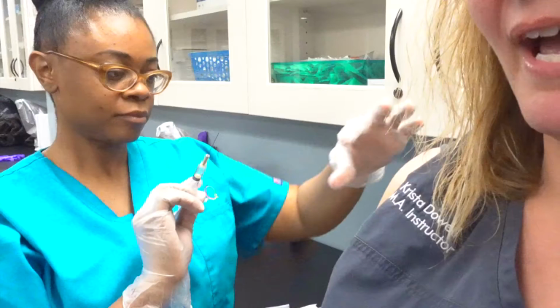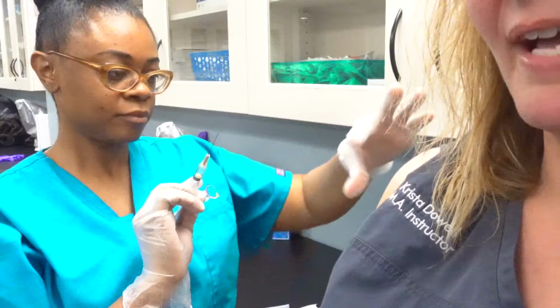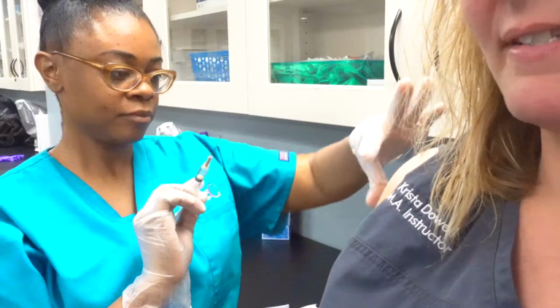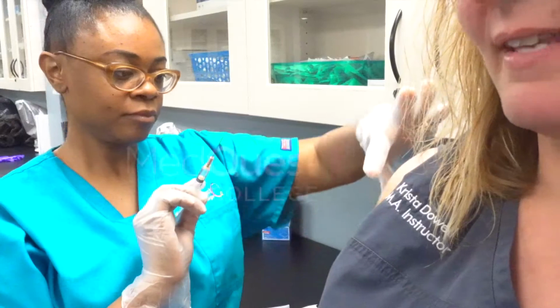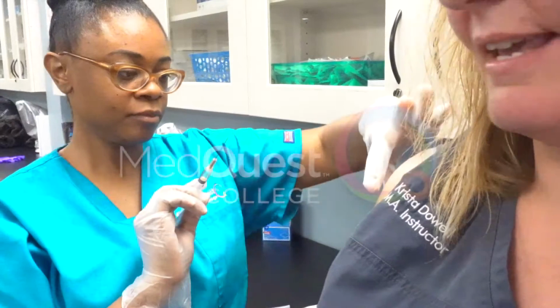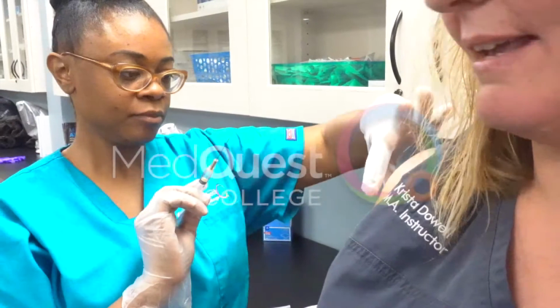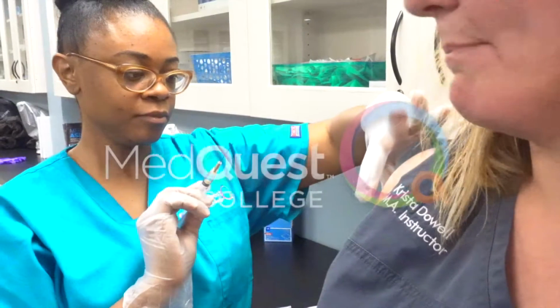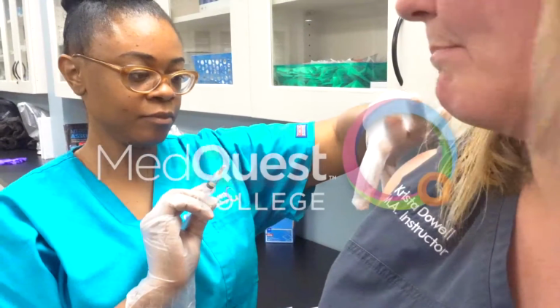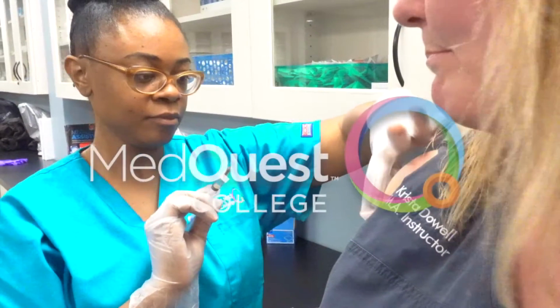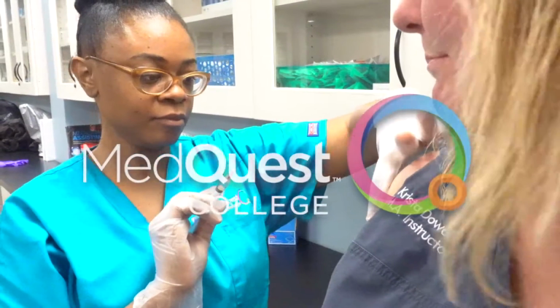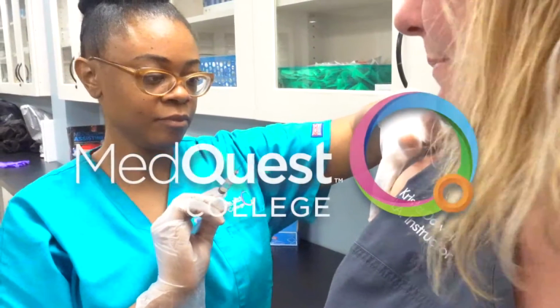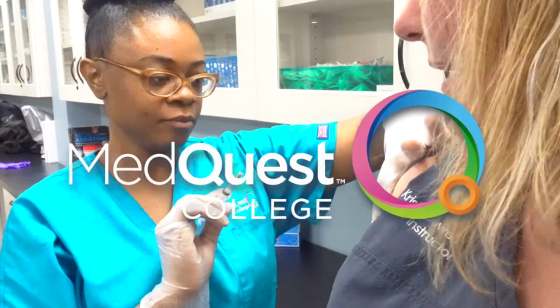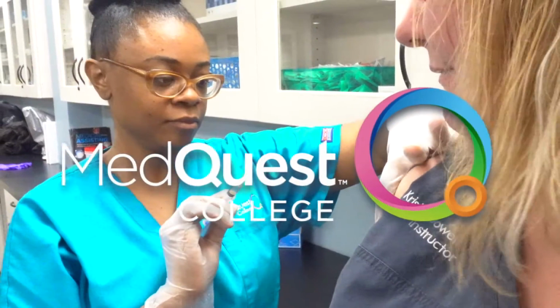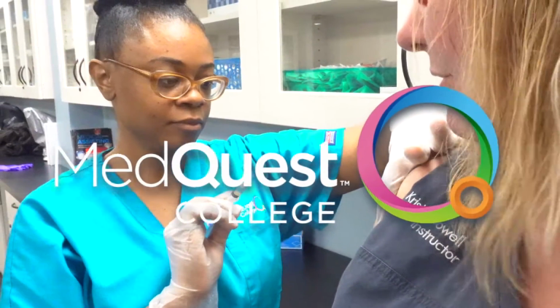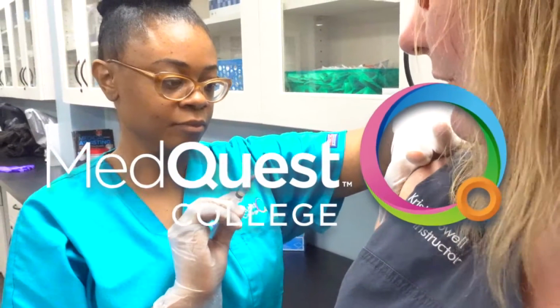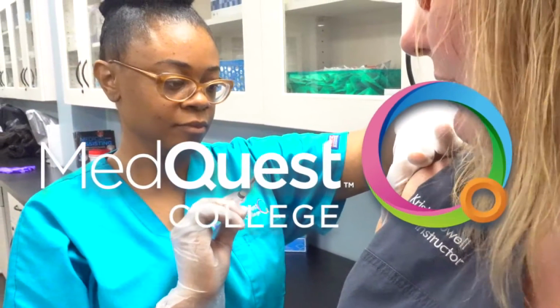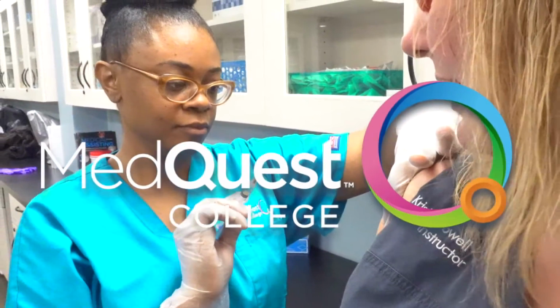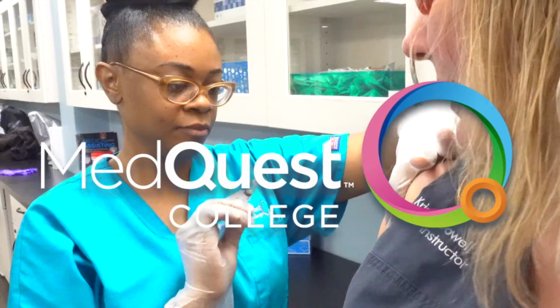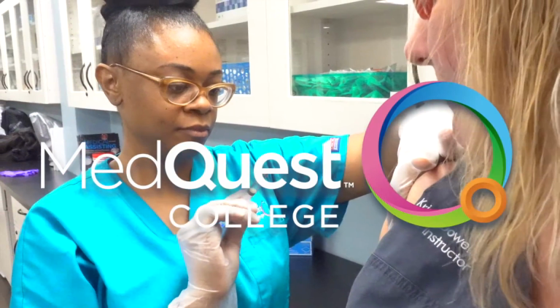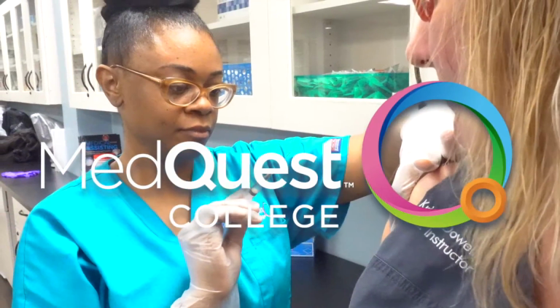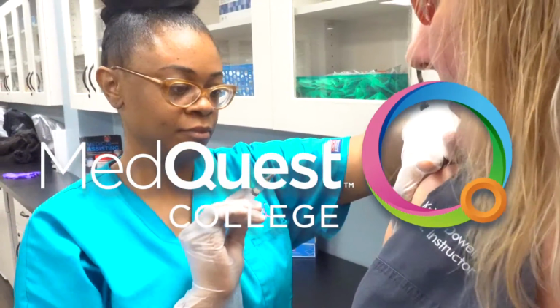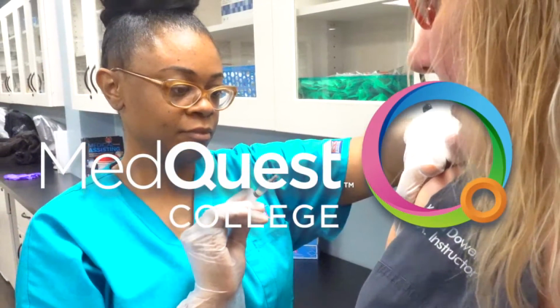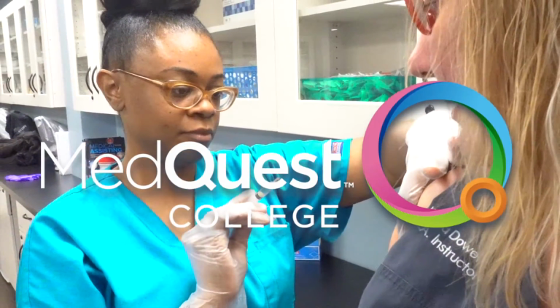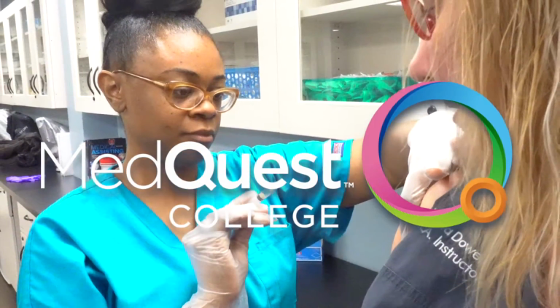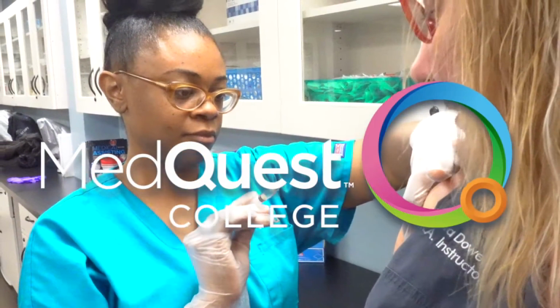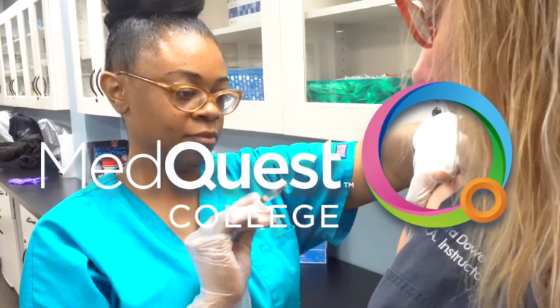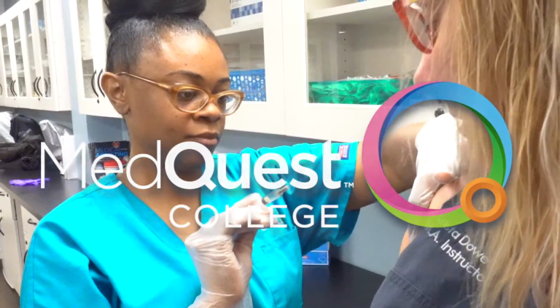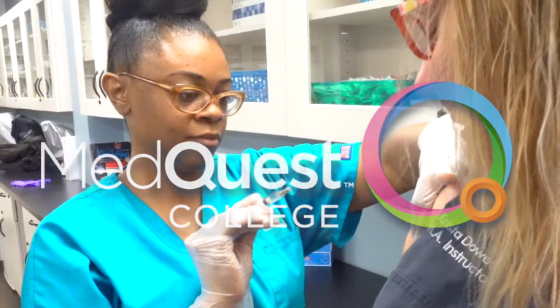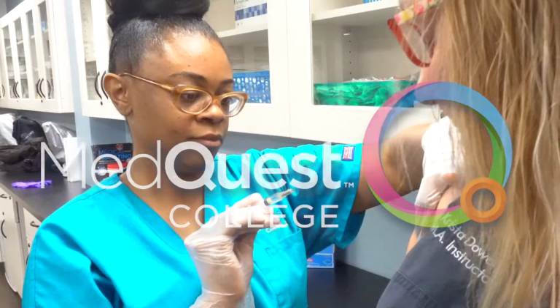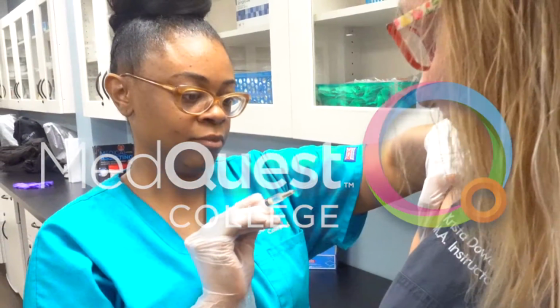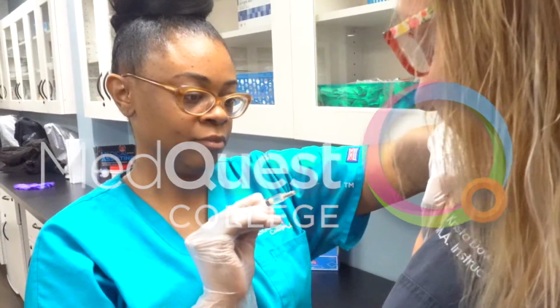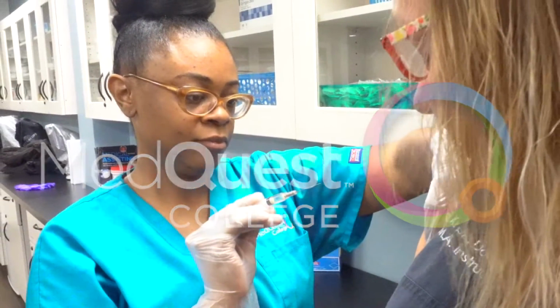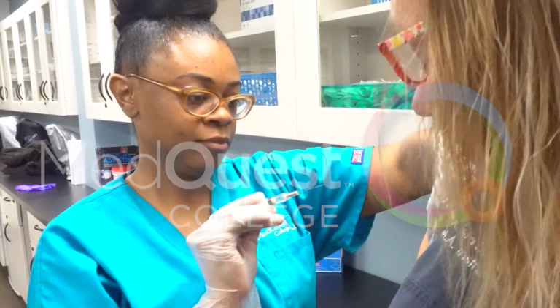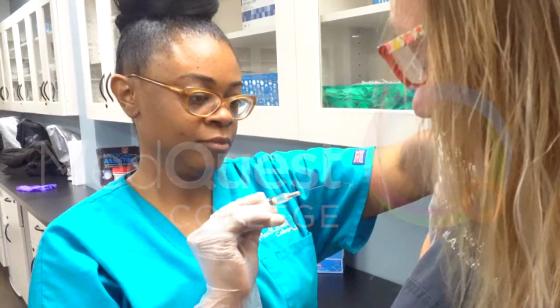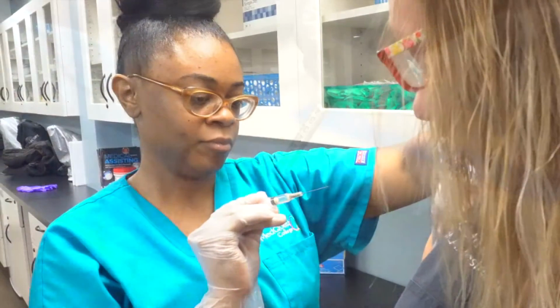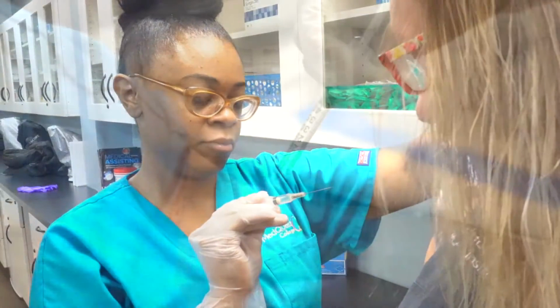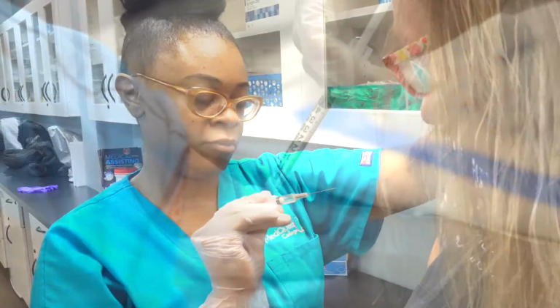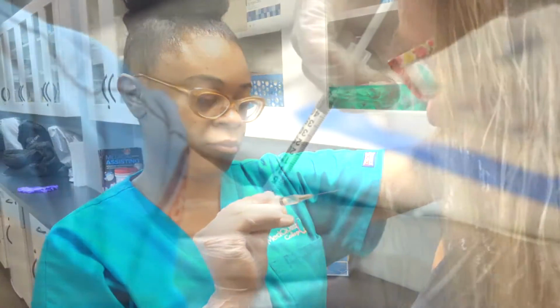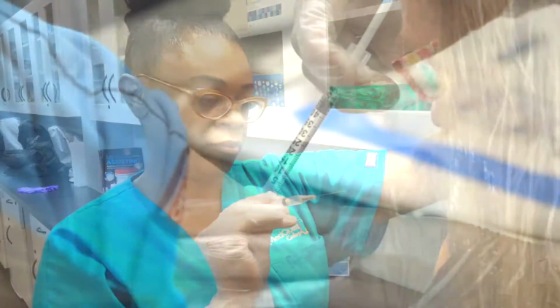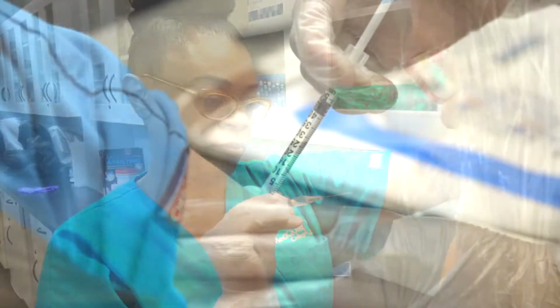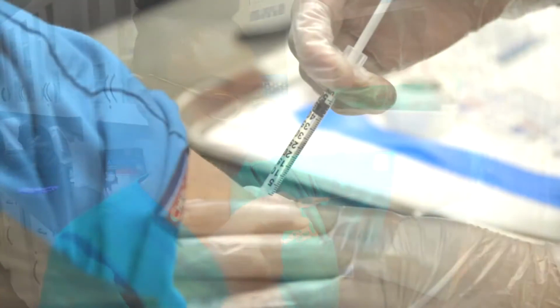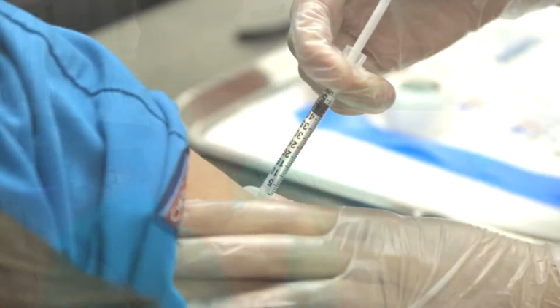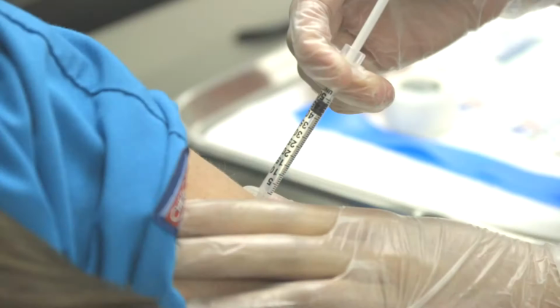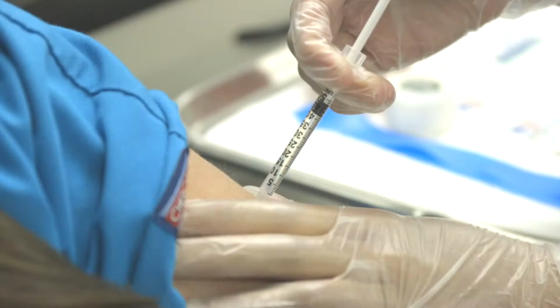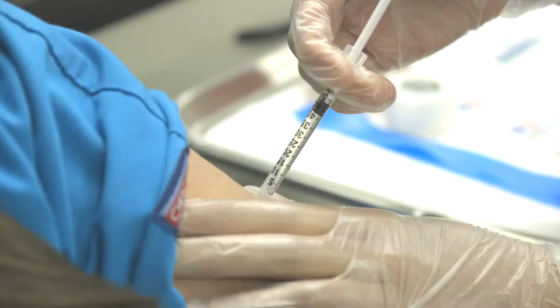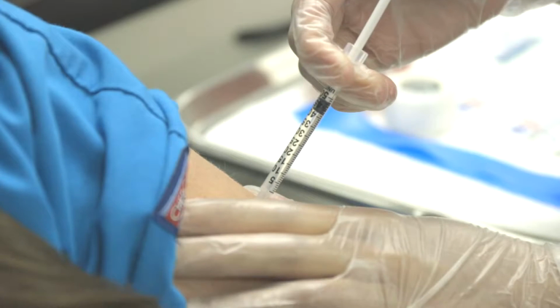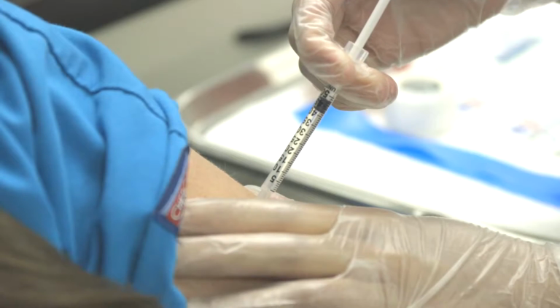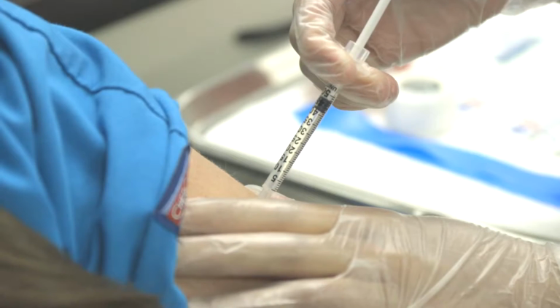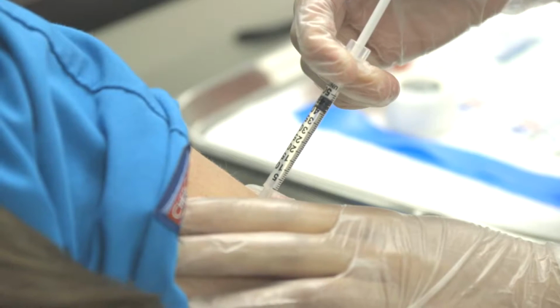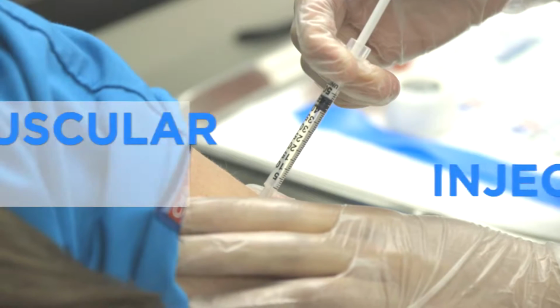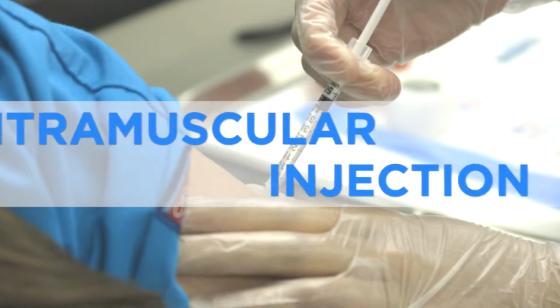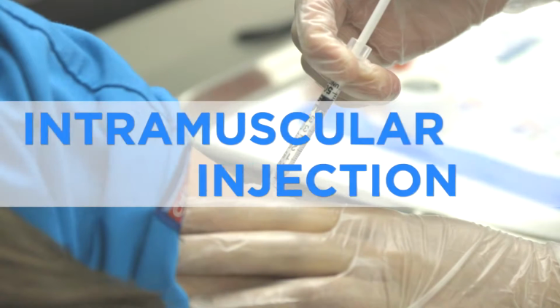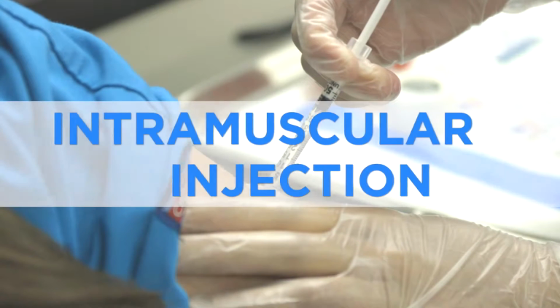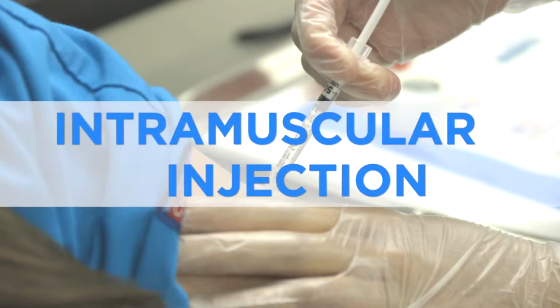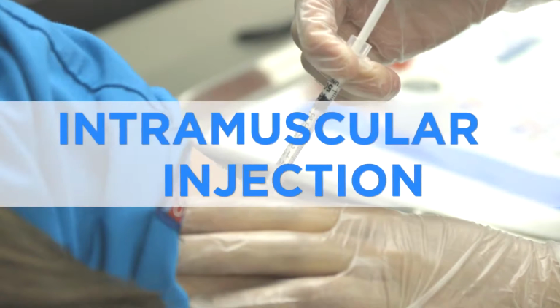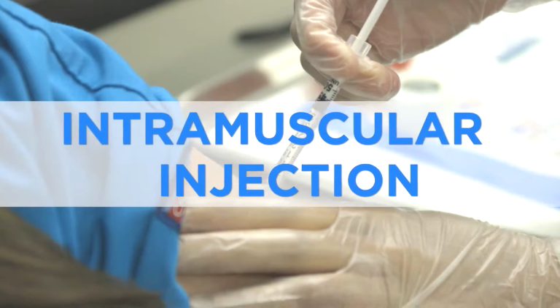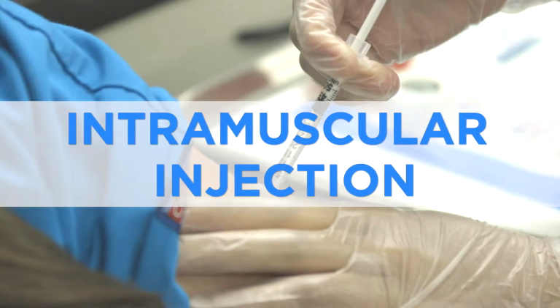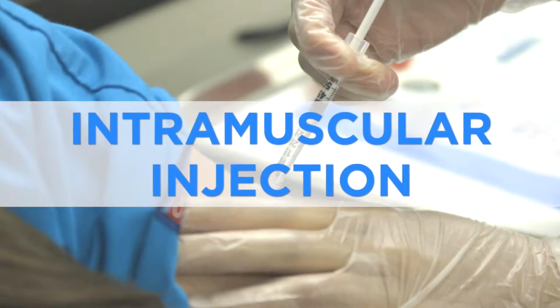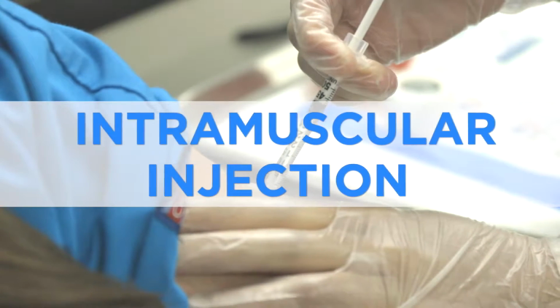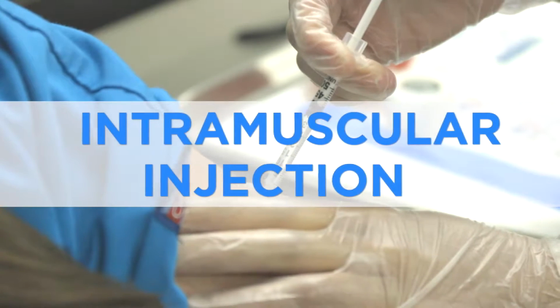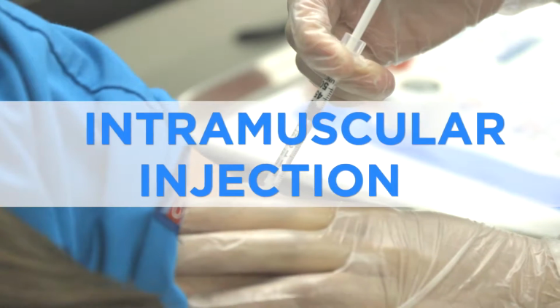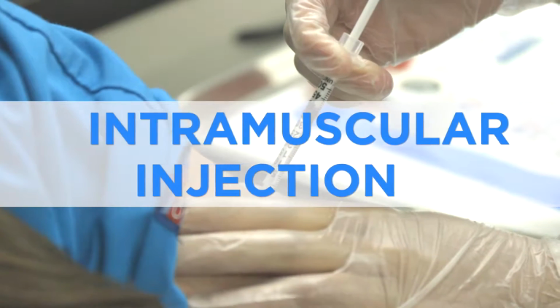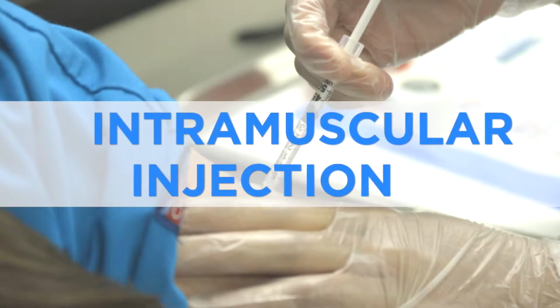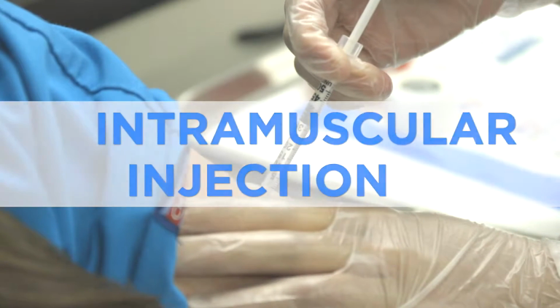My name is Tiffany Long. I am a student at MedQuest College. I'm going to walk you through the steps for an intramuscular injection.